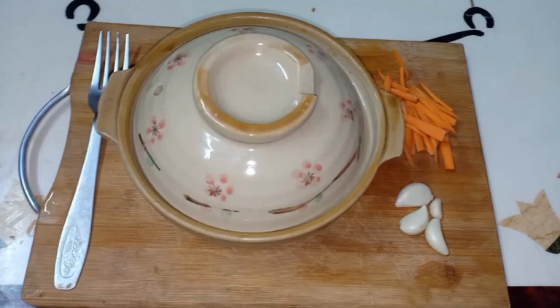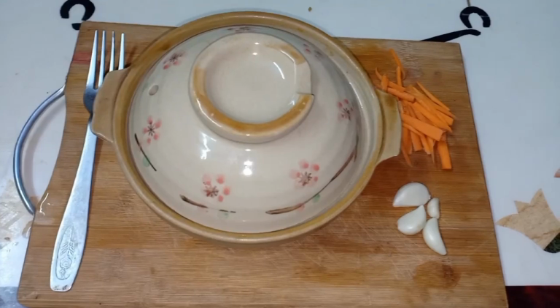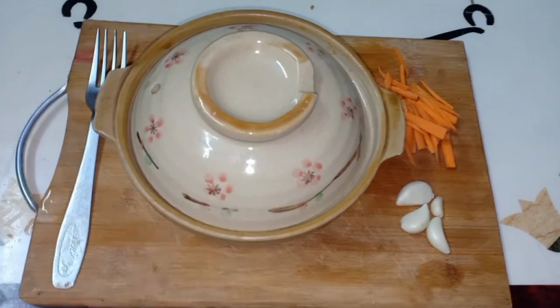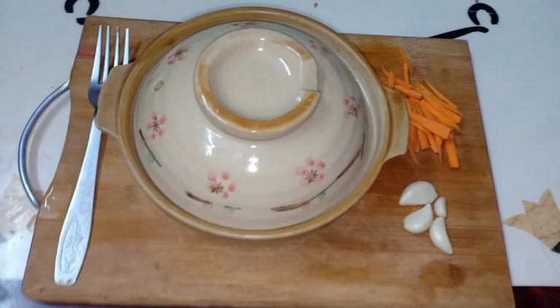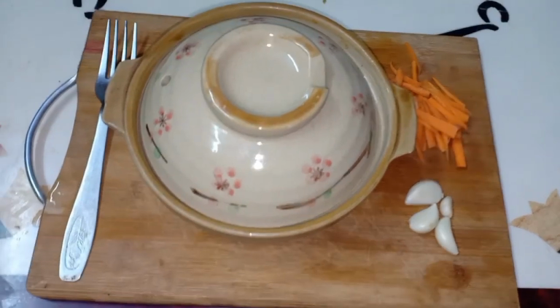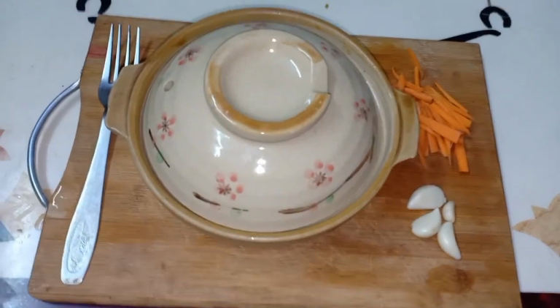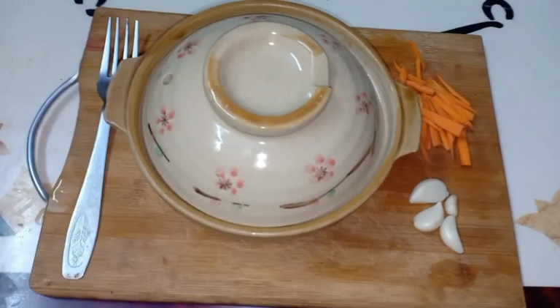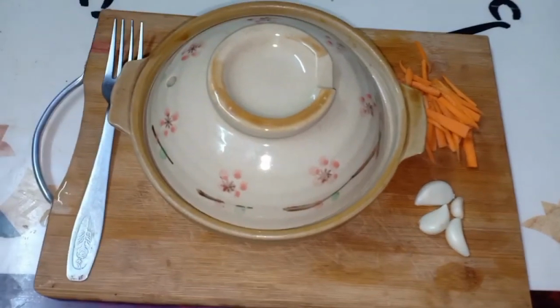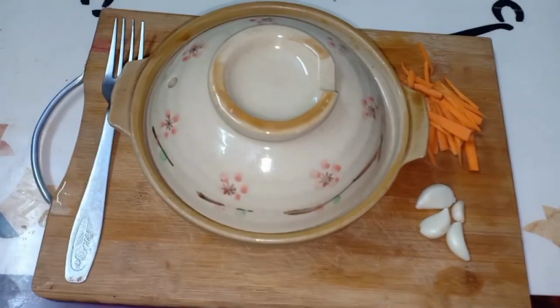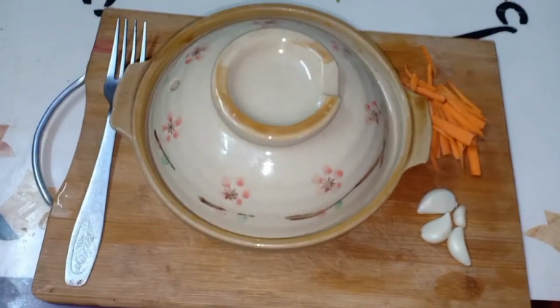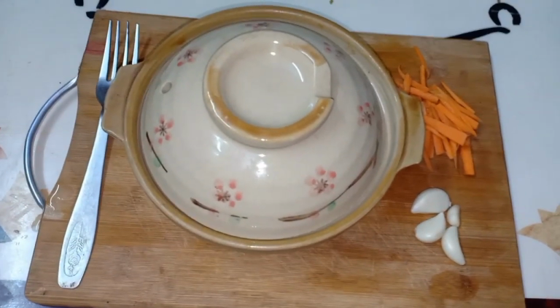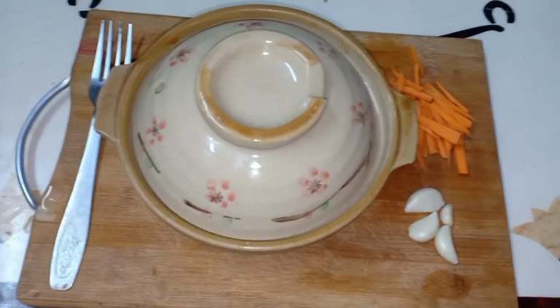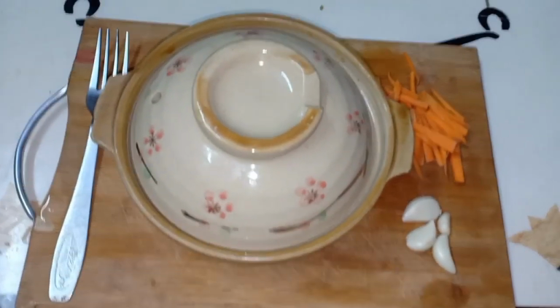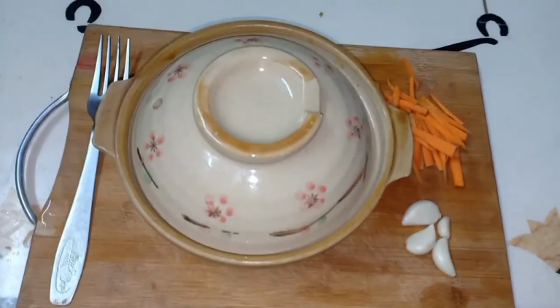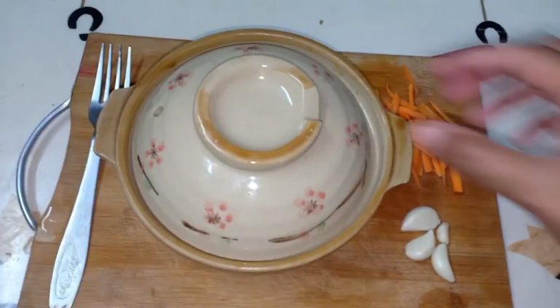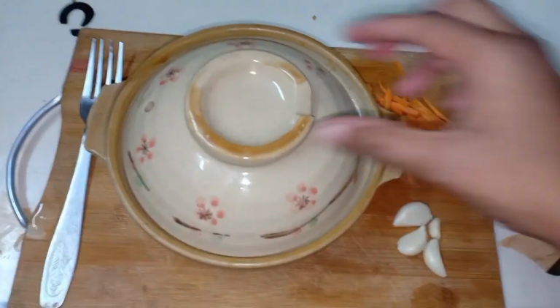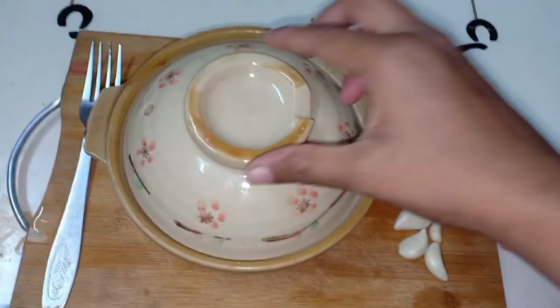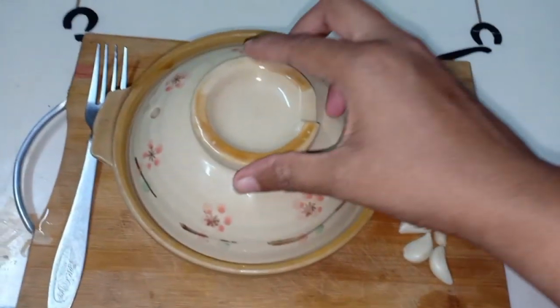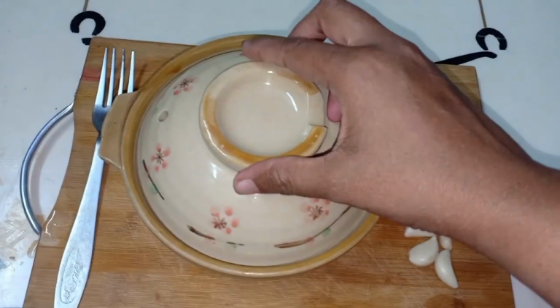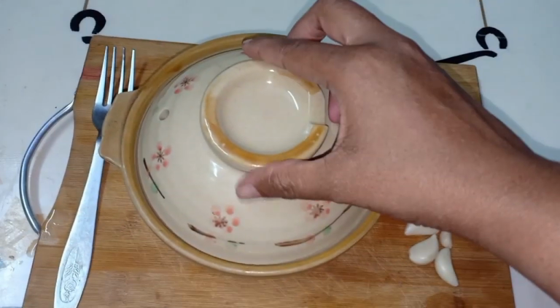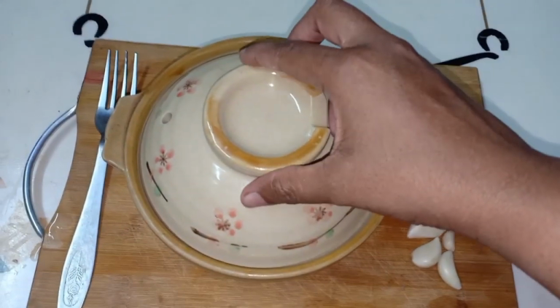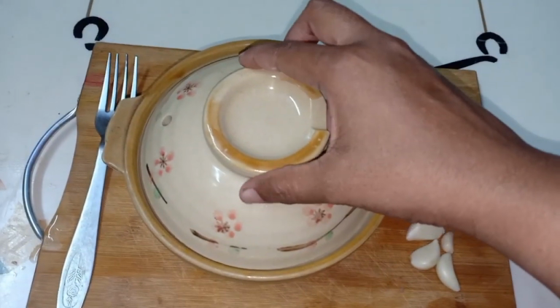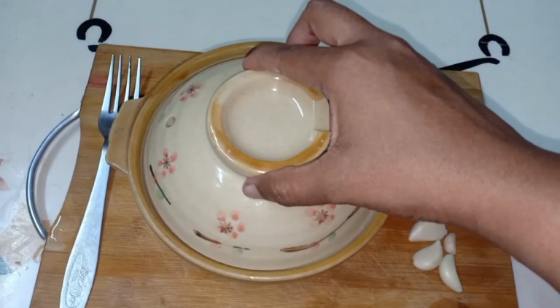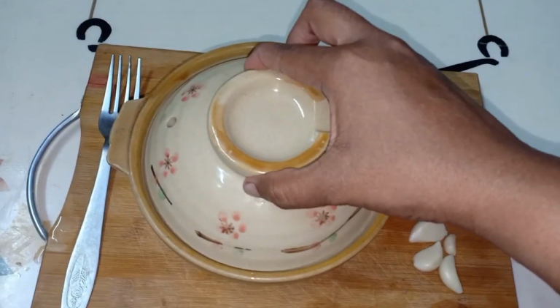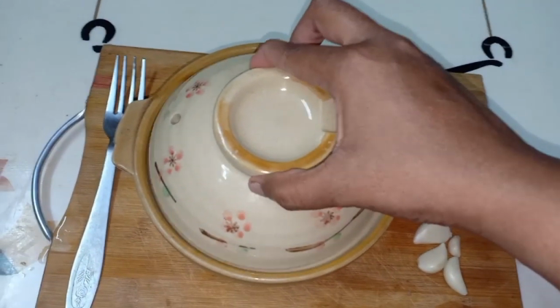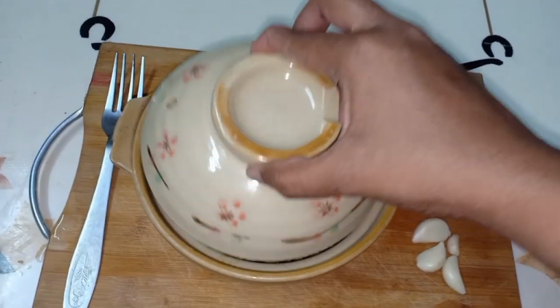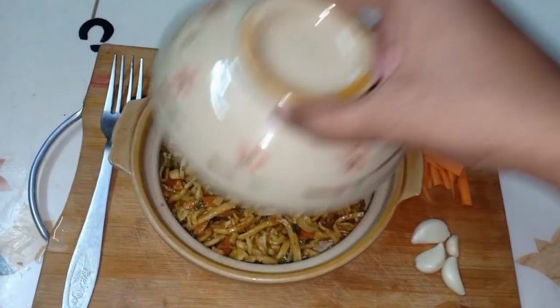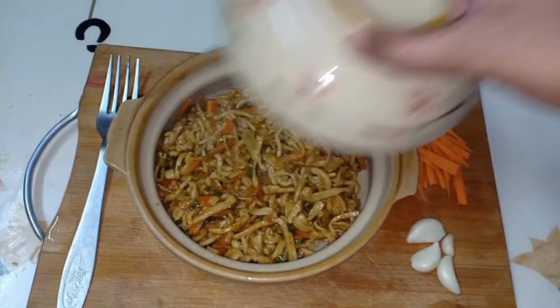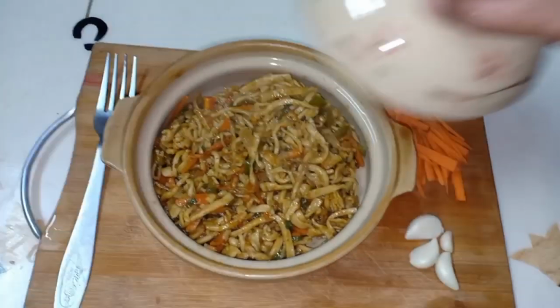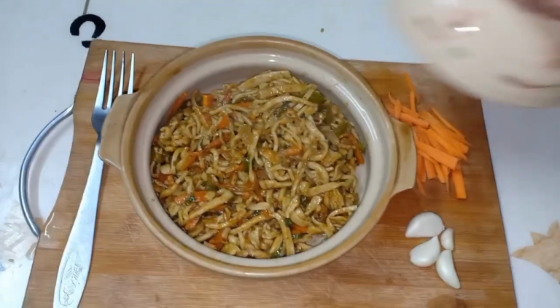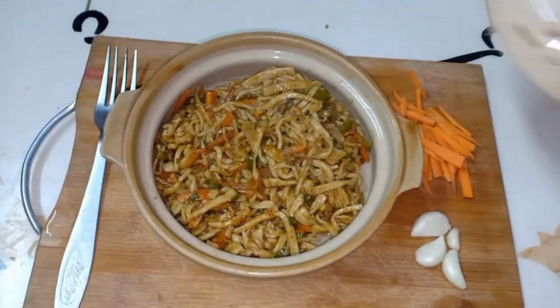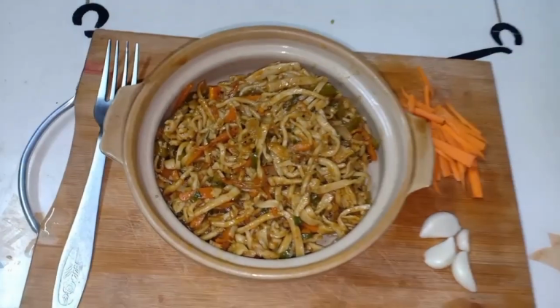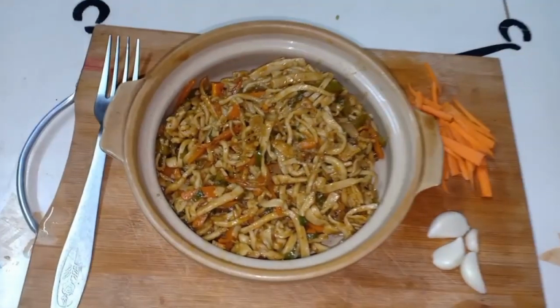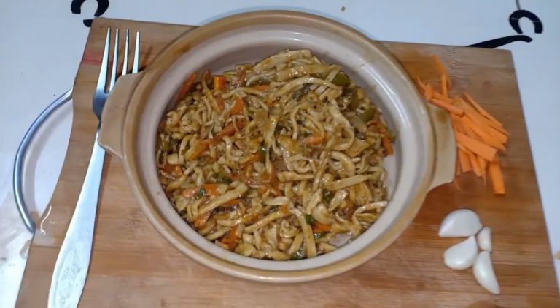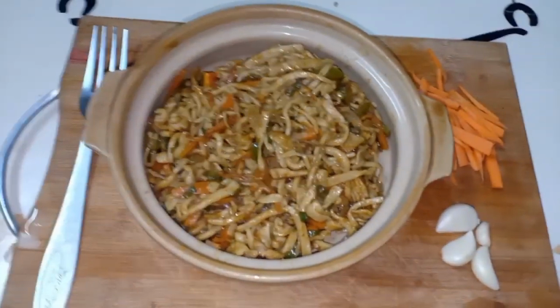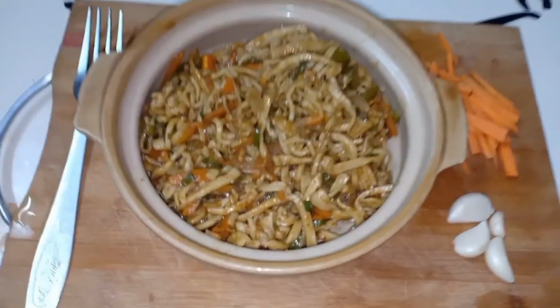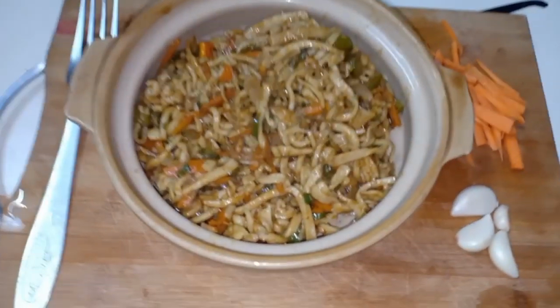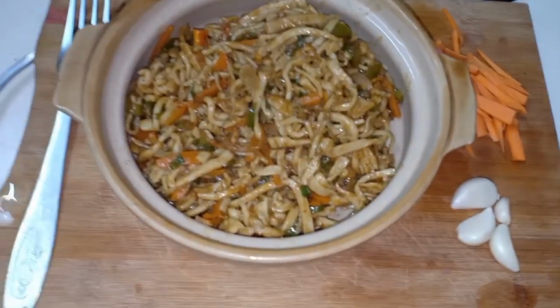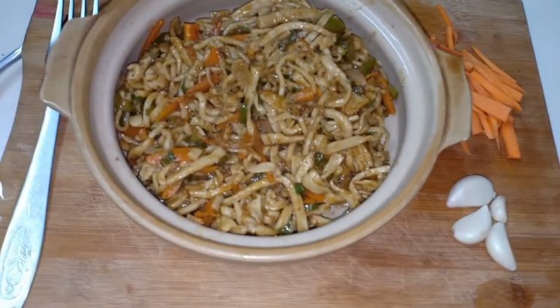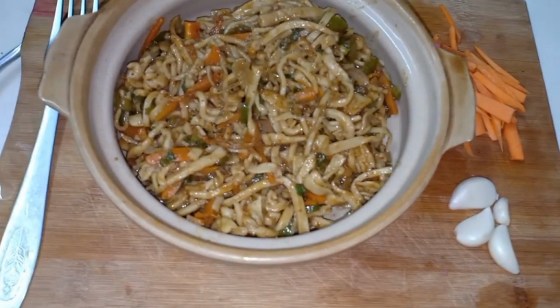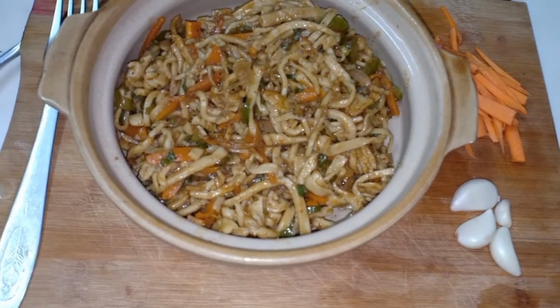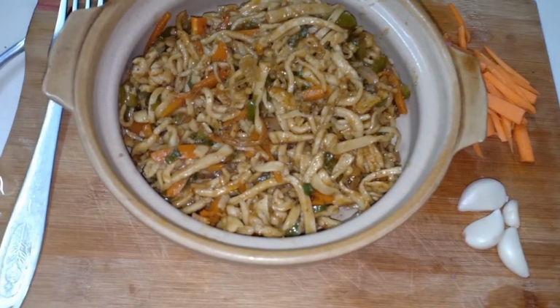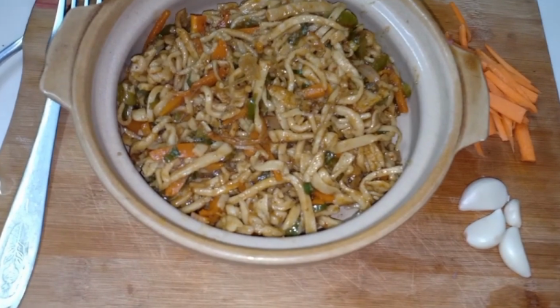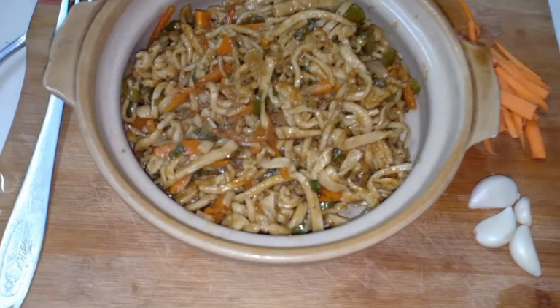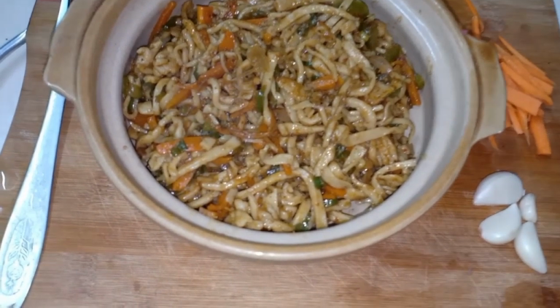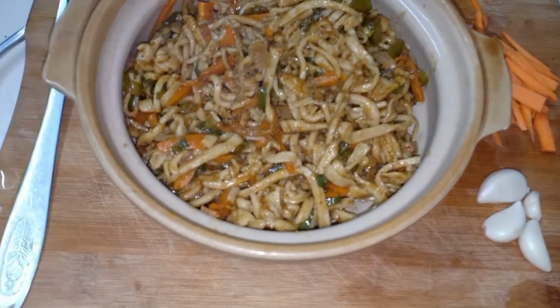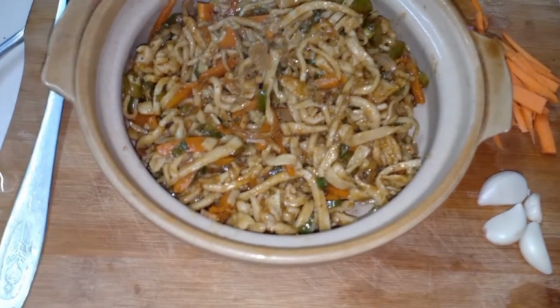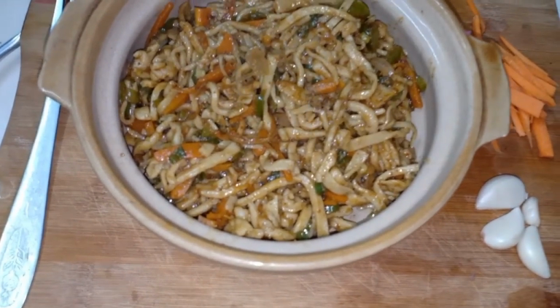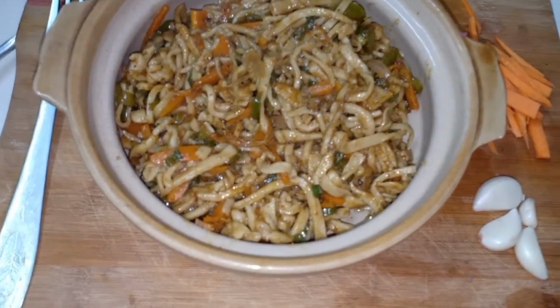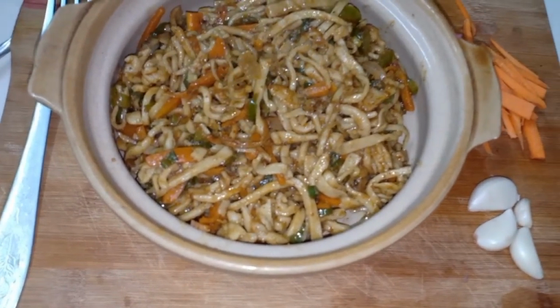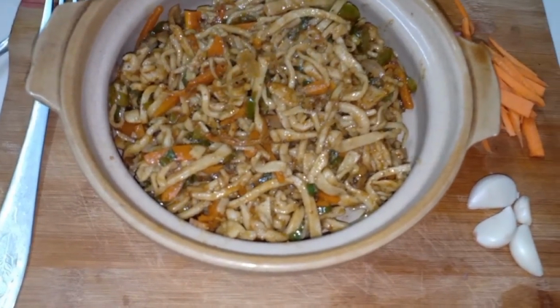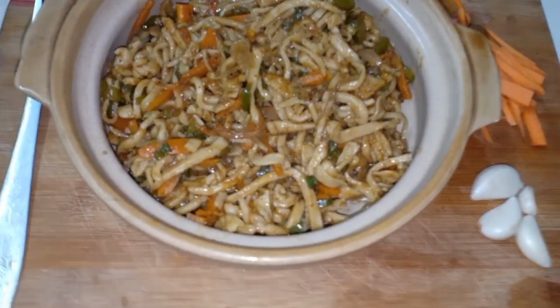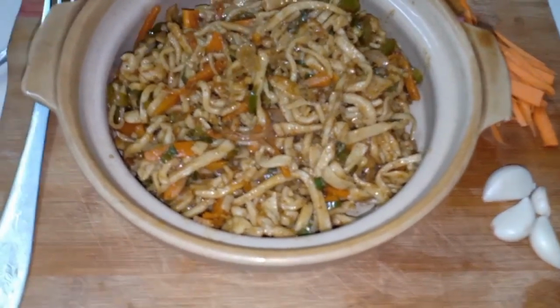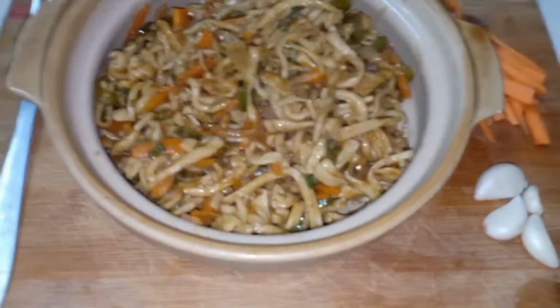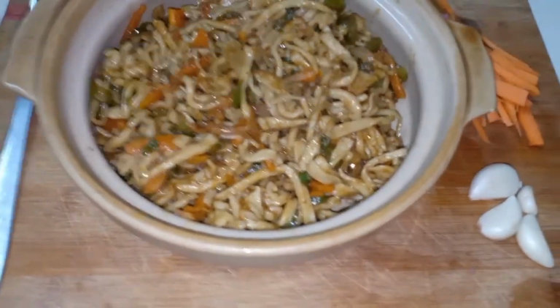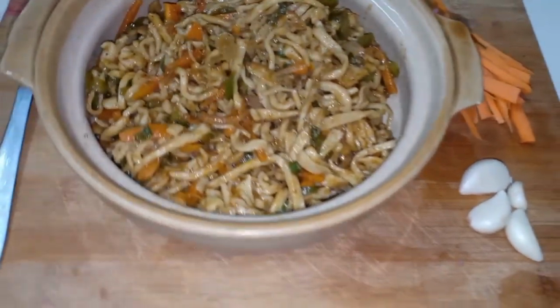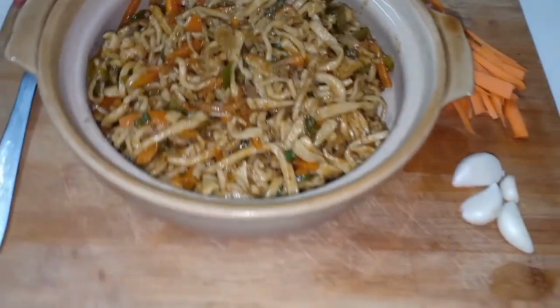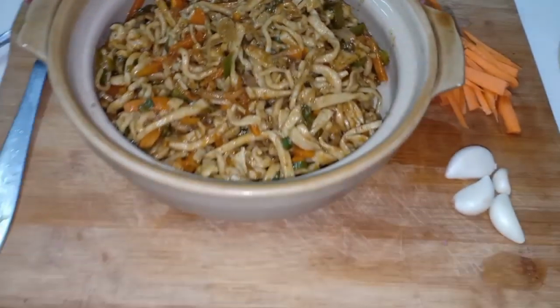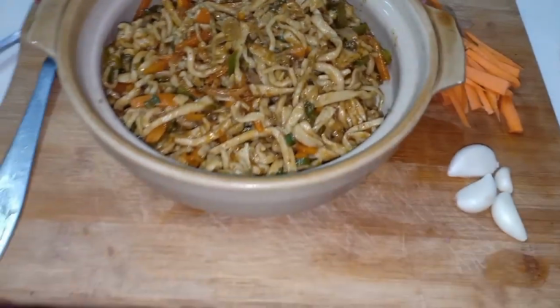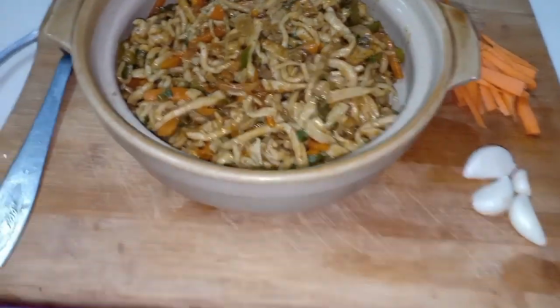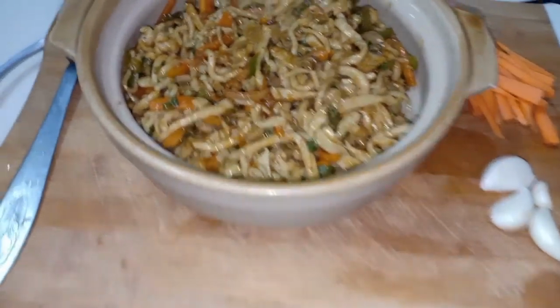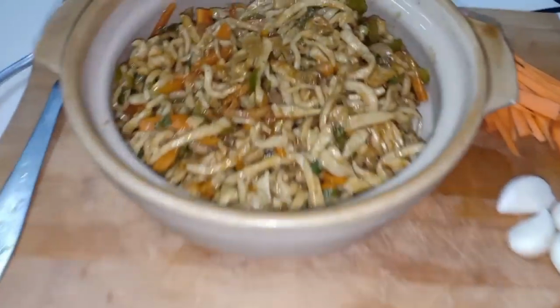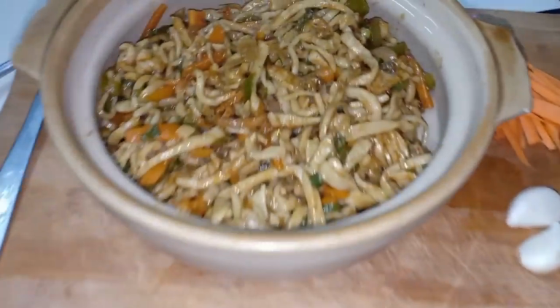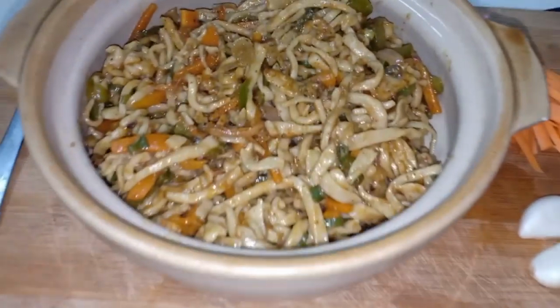Hi, hello, welcome. Welcome back to our channel Let's Just Like Straight. I am going to show you how to make homemade wheat noodles.